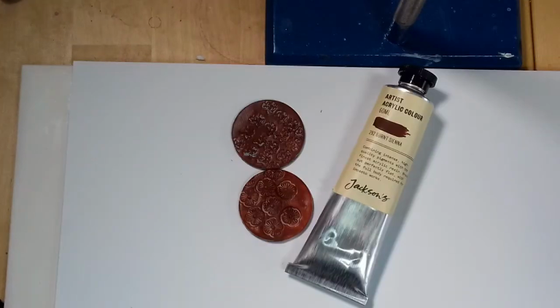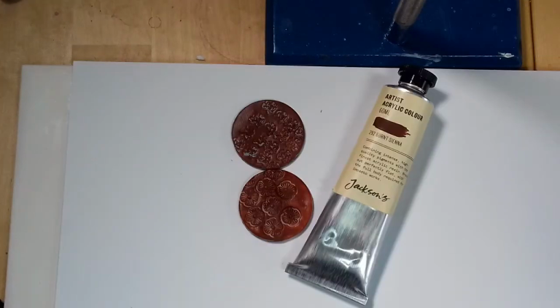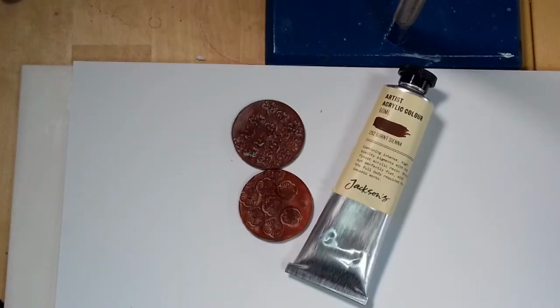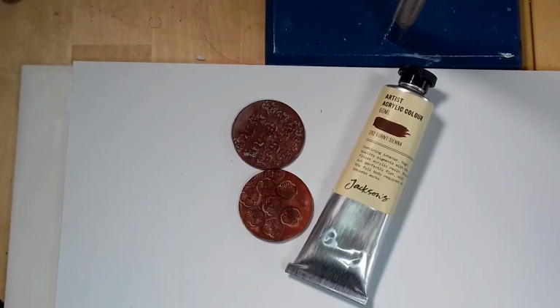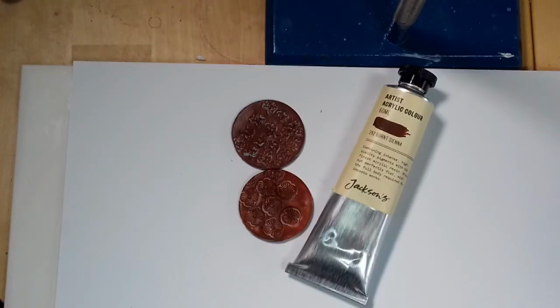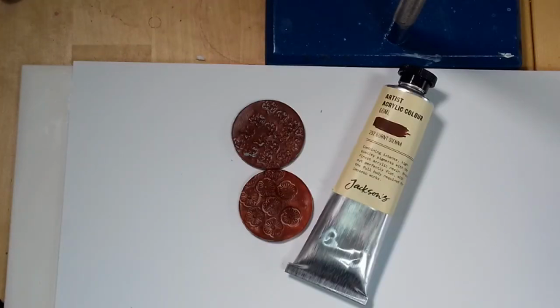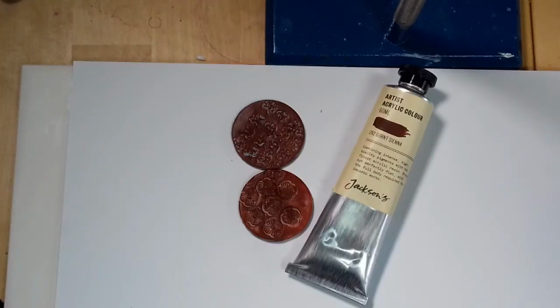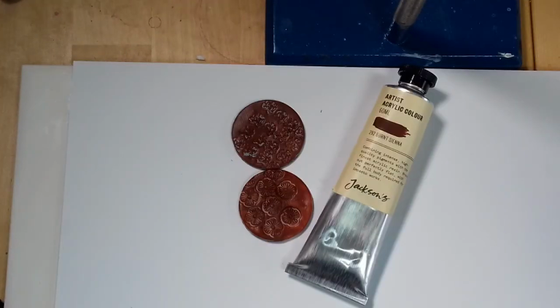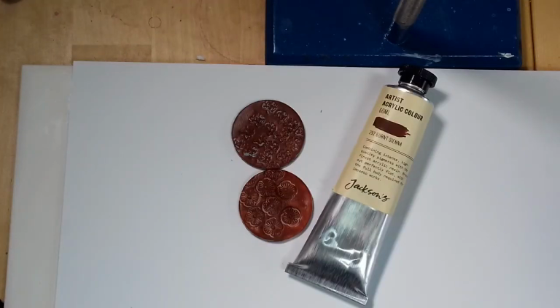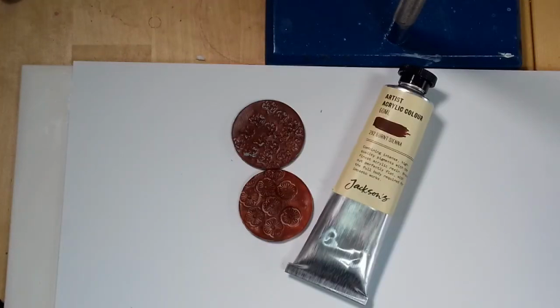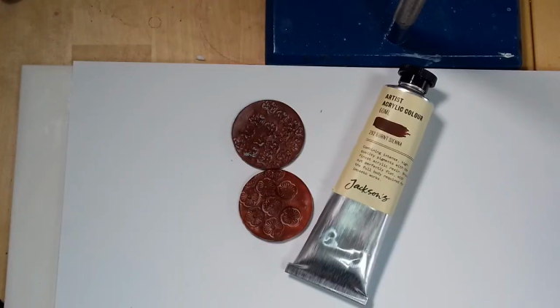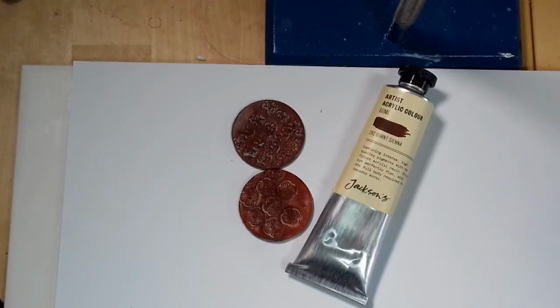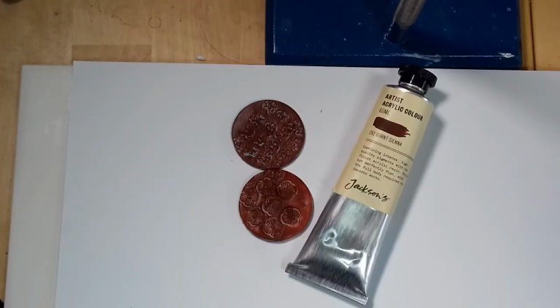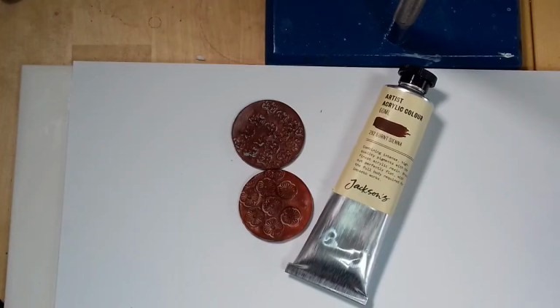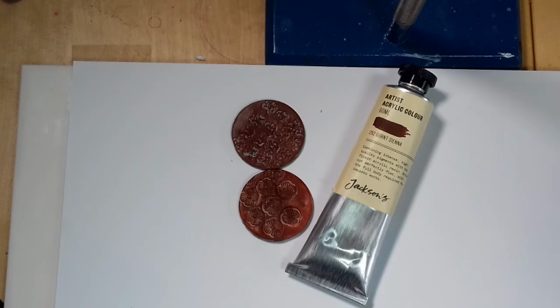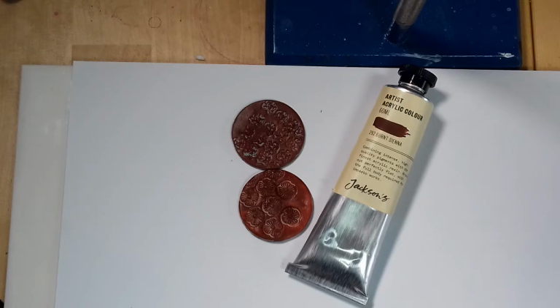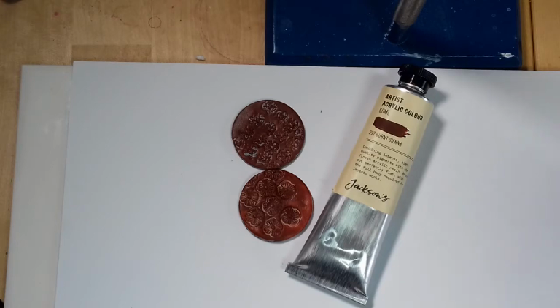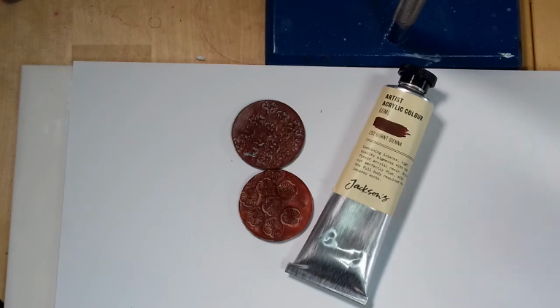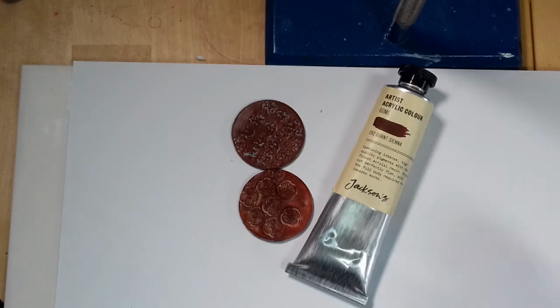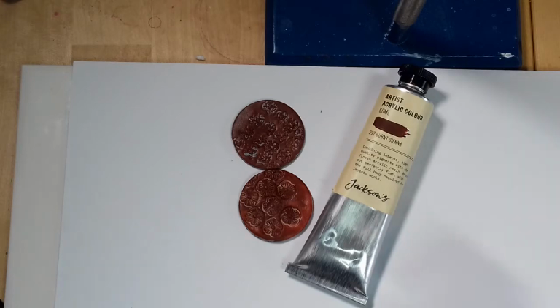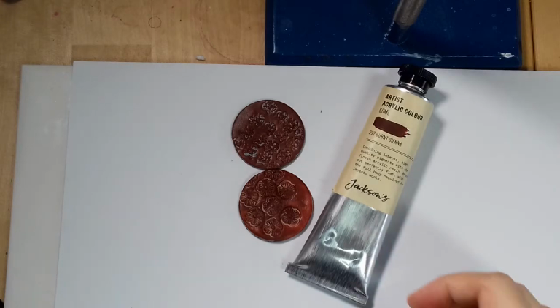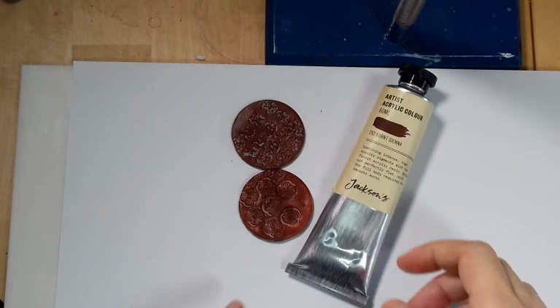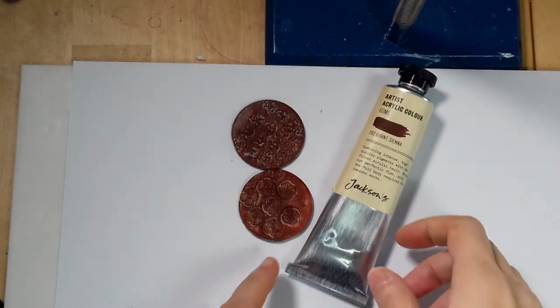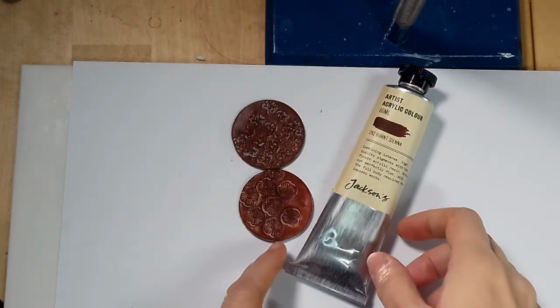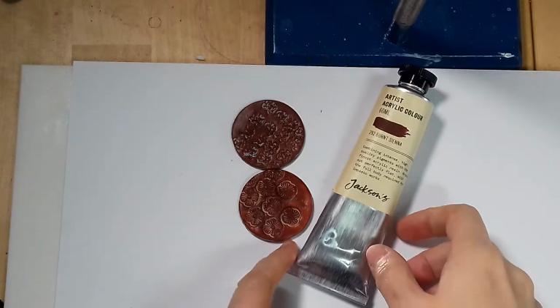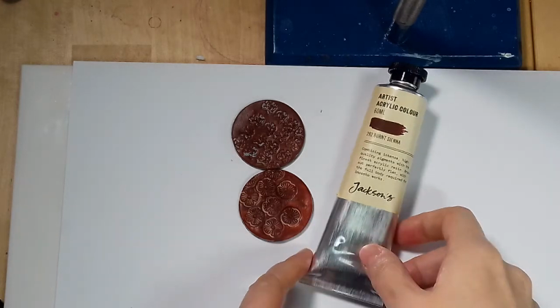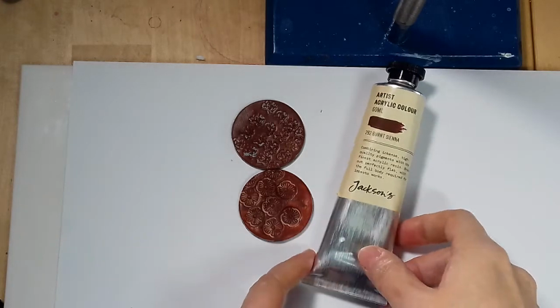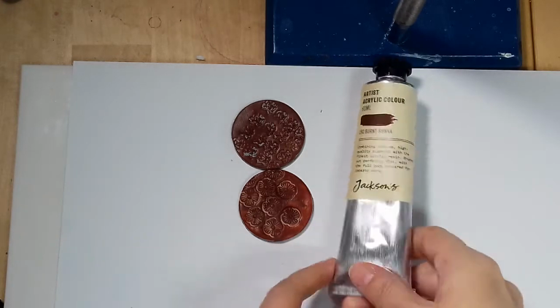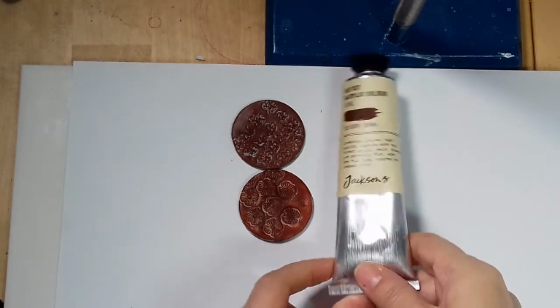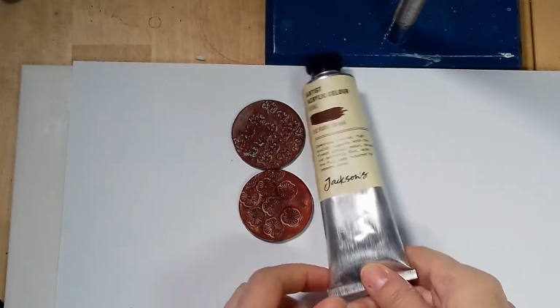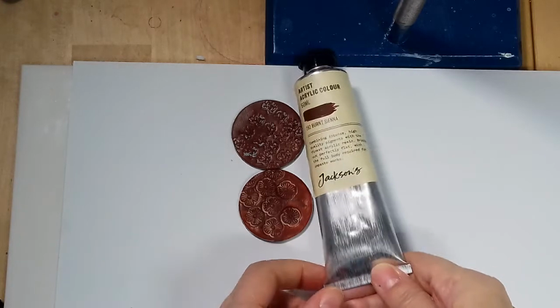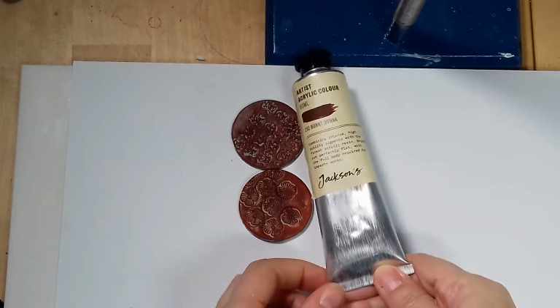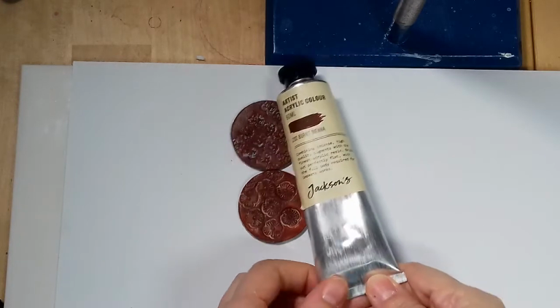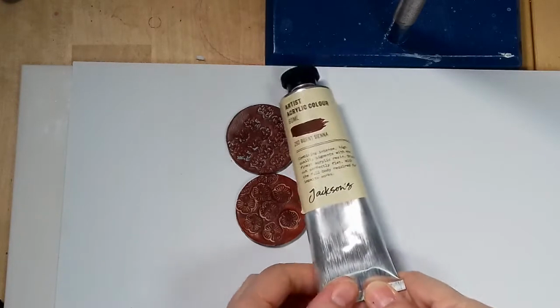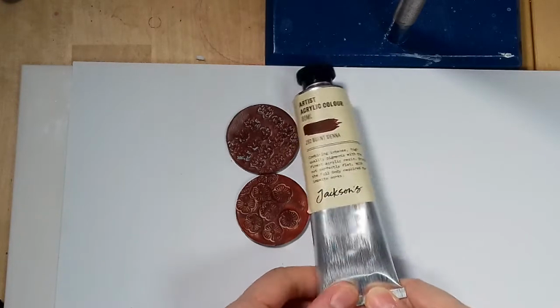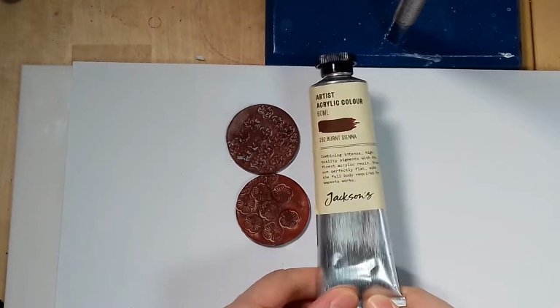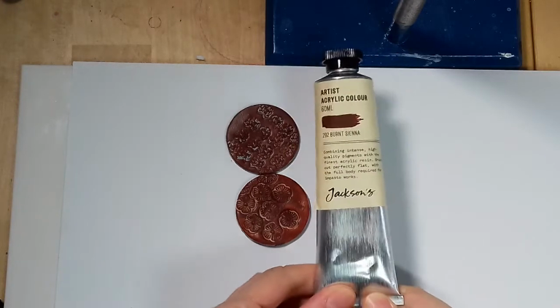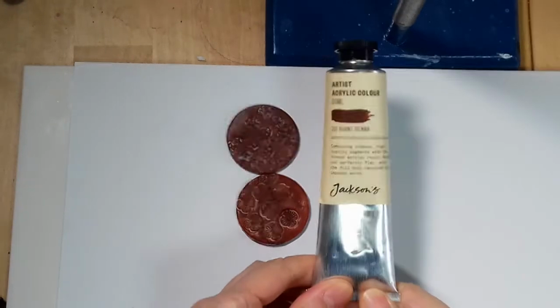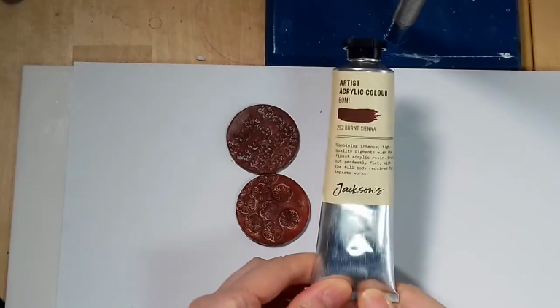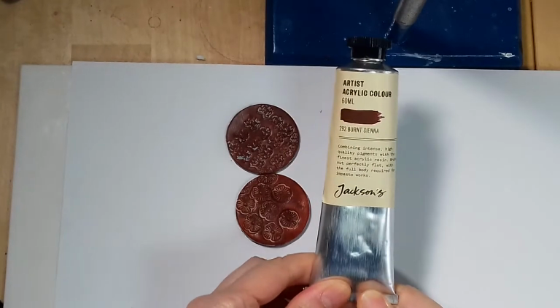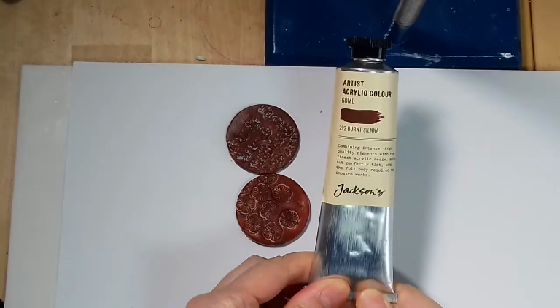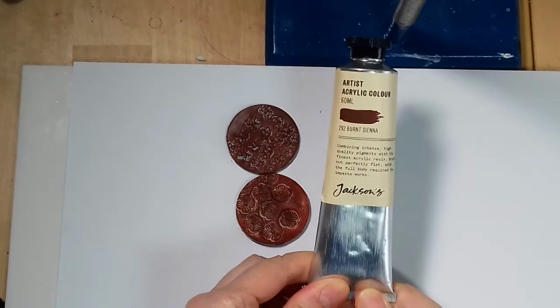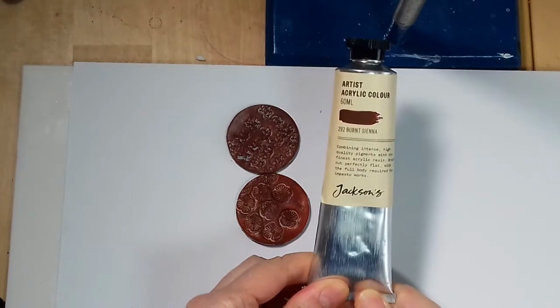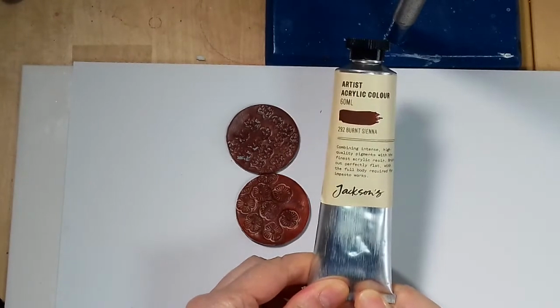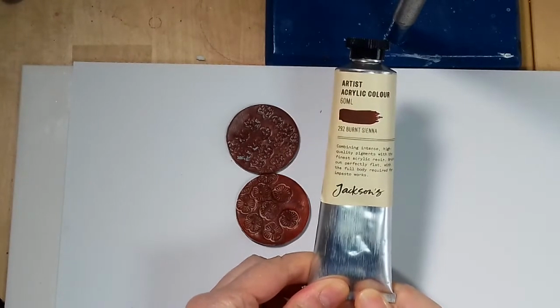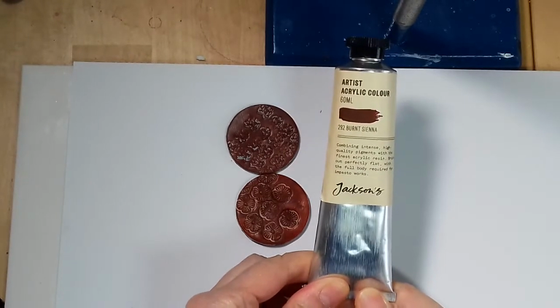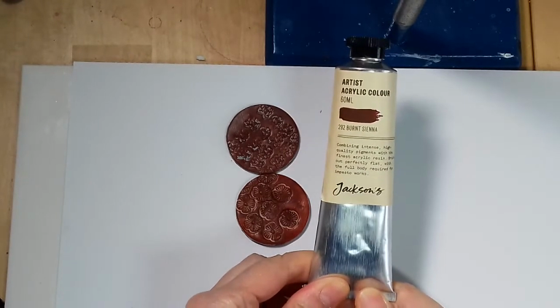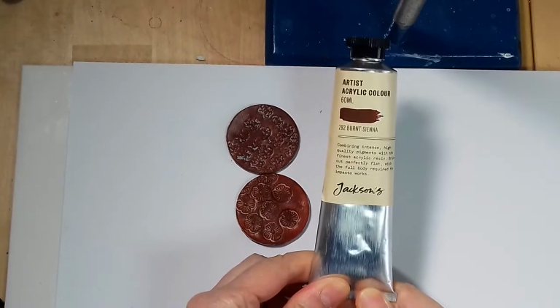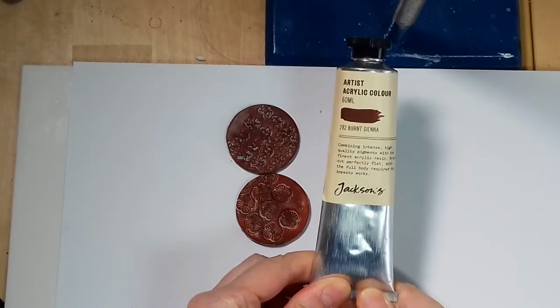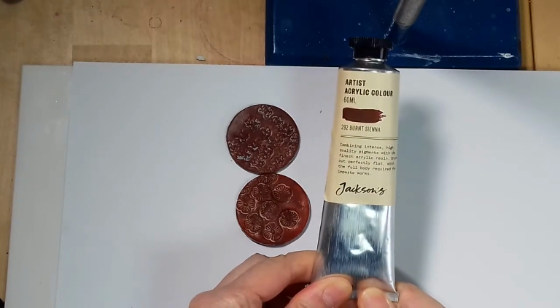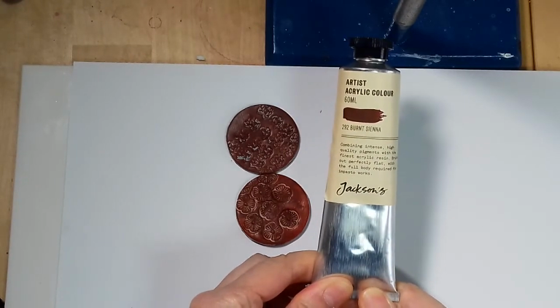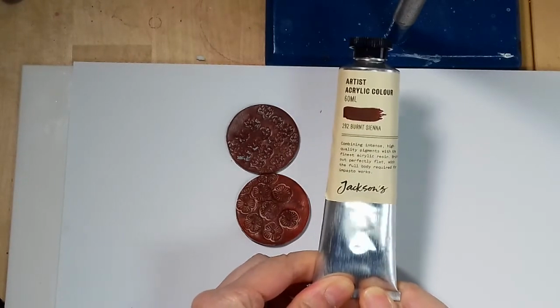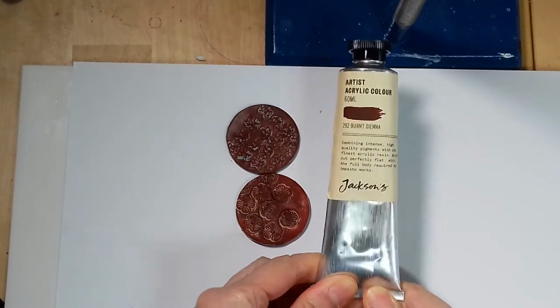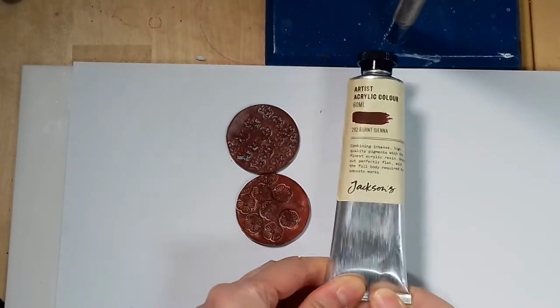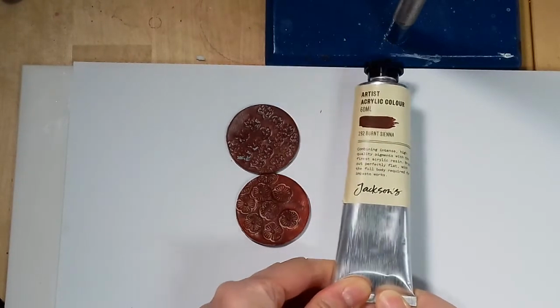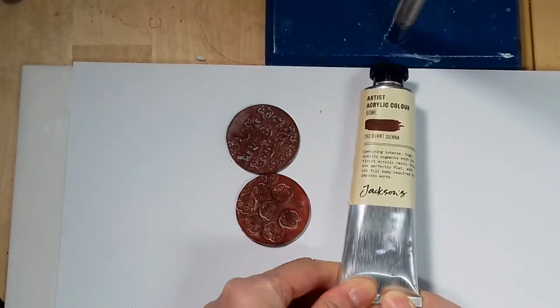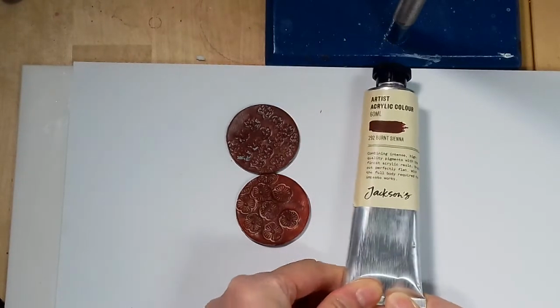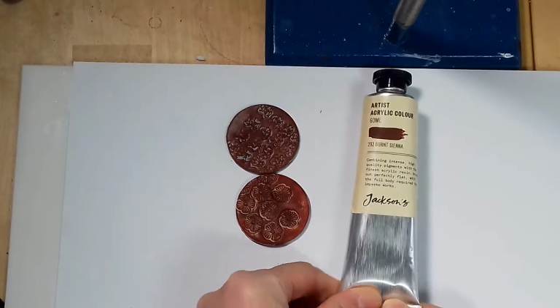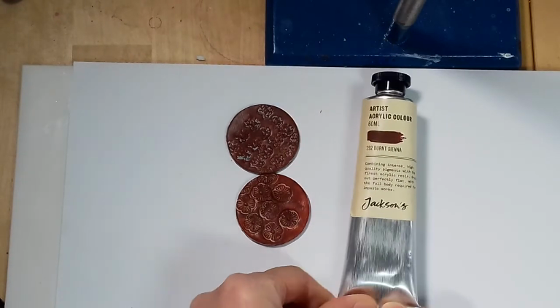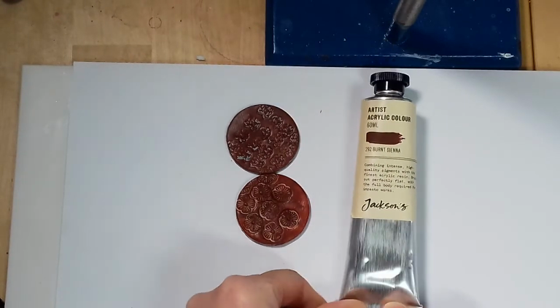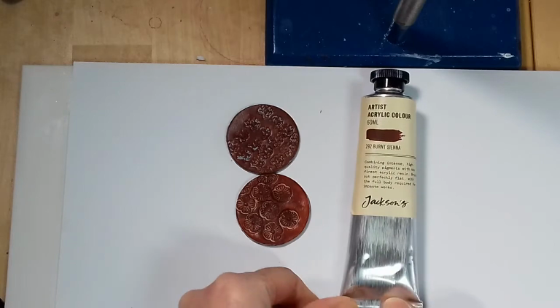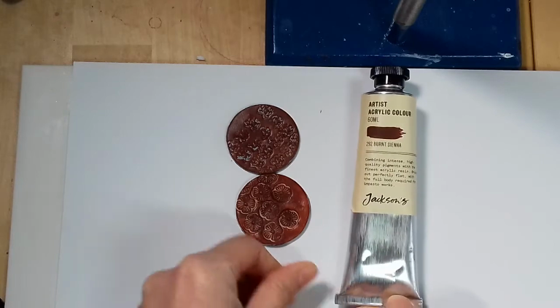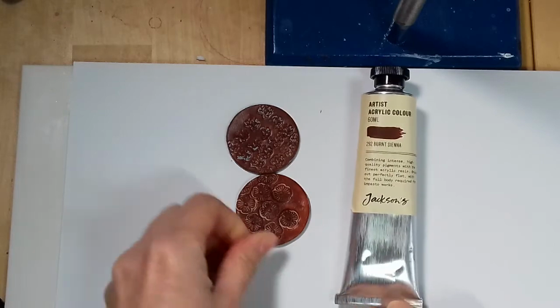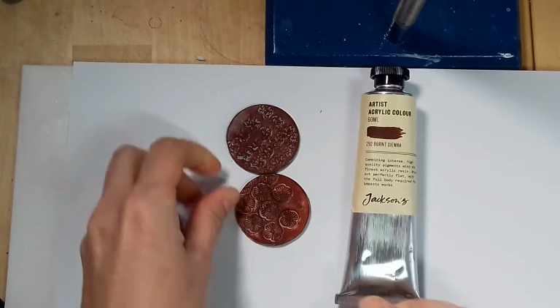I also tried Jackson's own brand — this is their Burnt Sienna — and it's also not sticky at all and similar to the FolkArt paint.